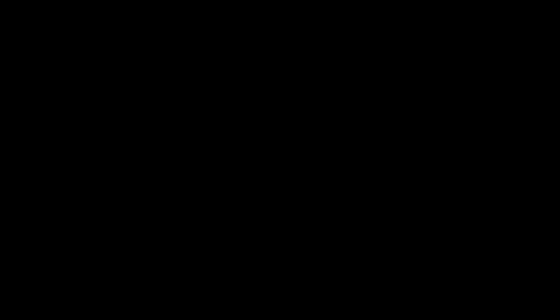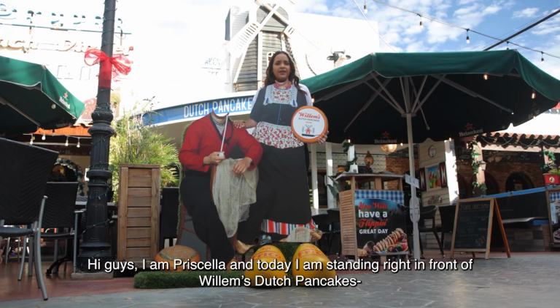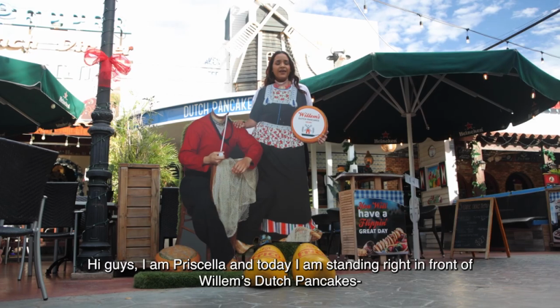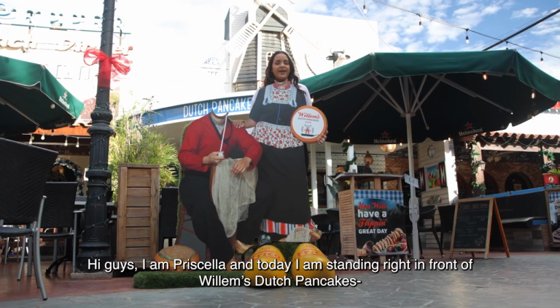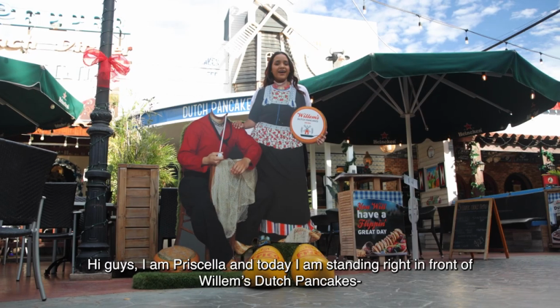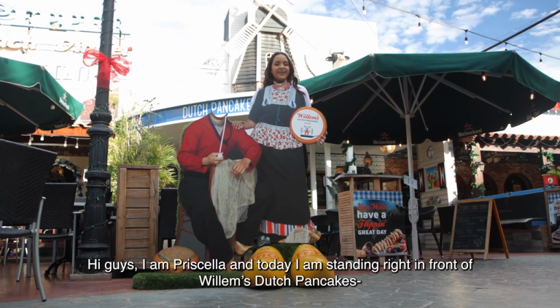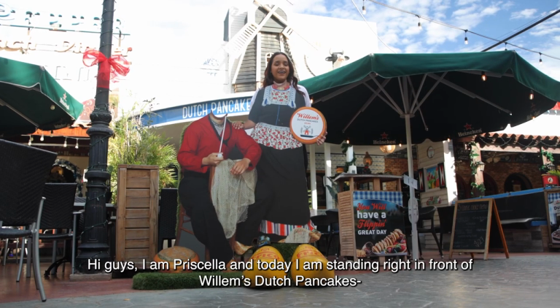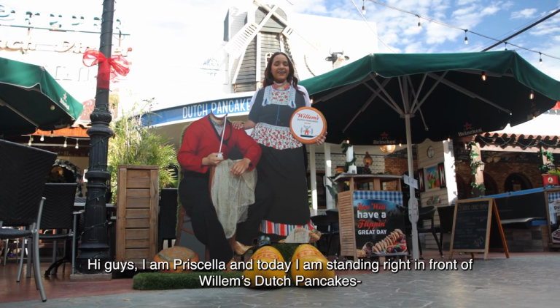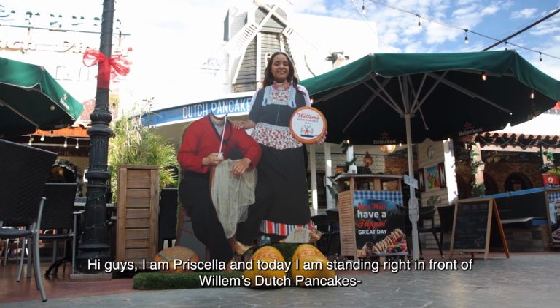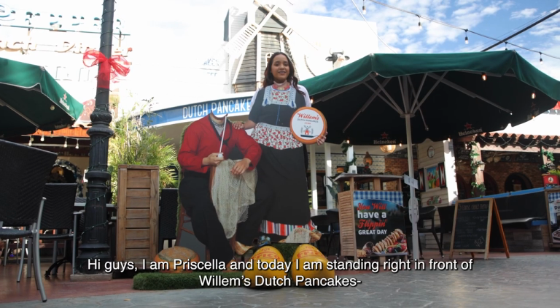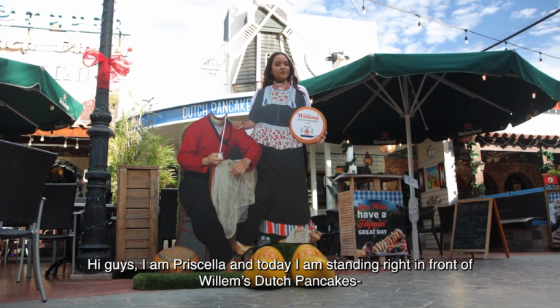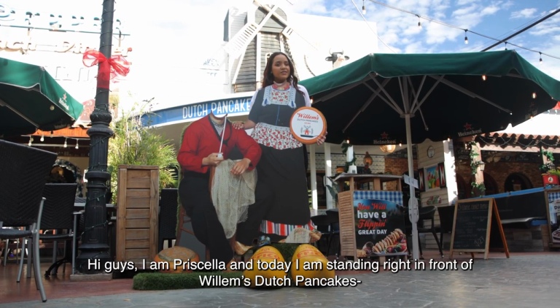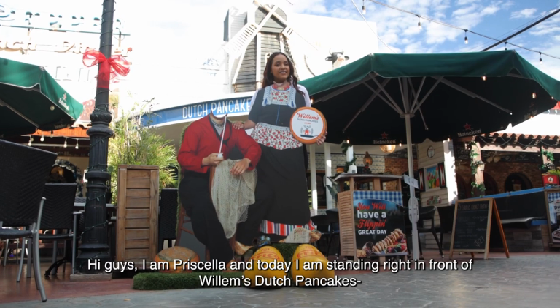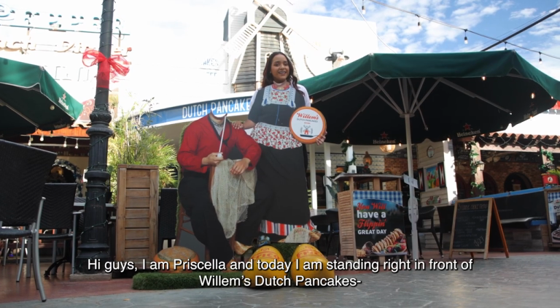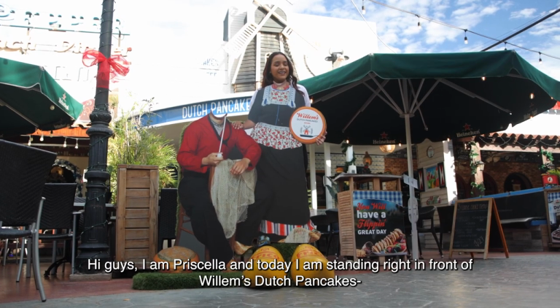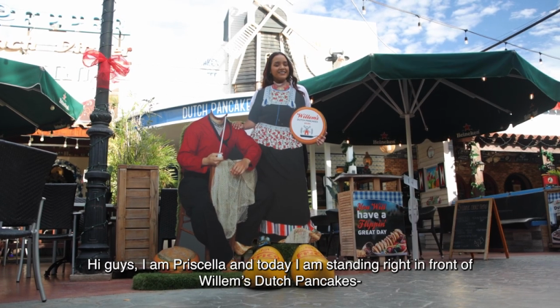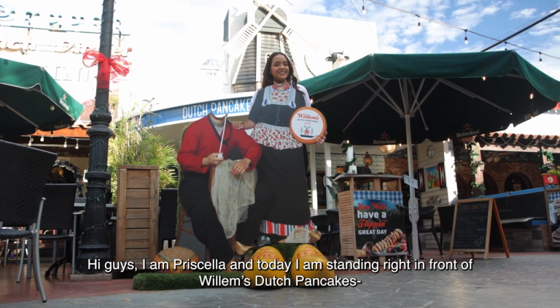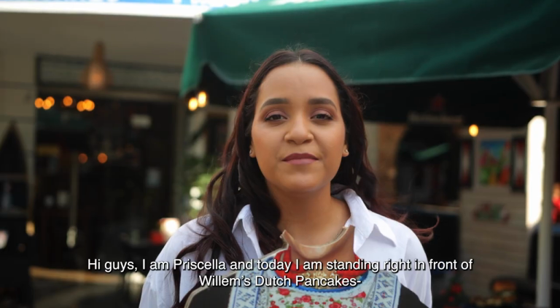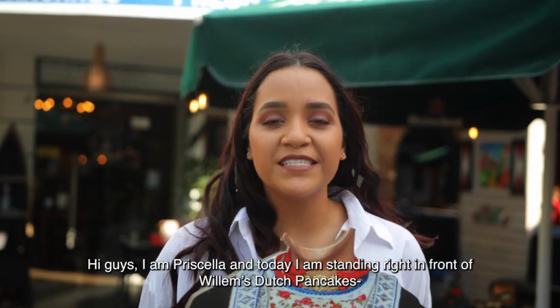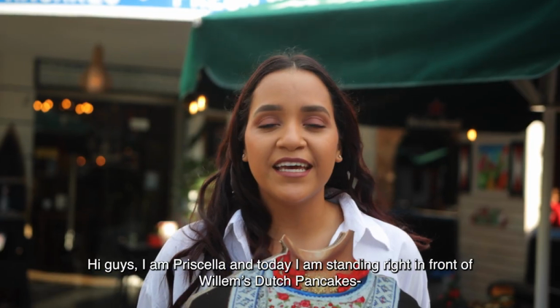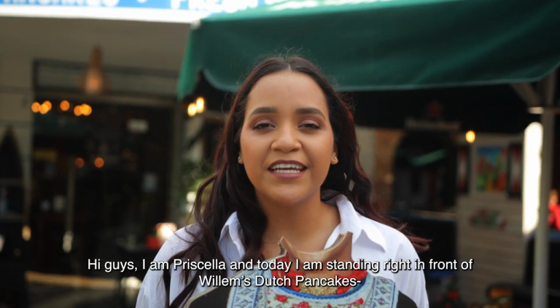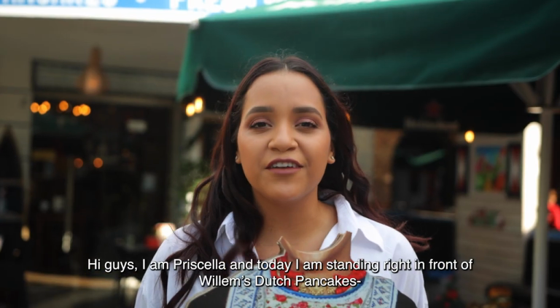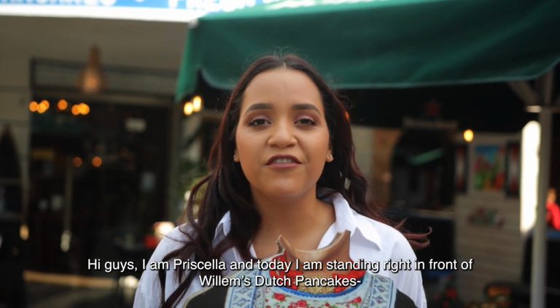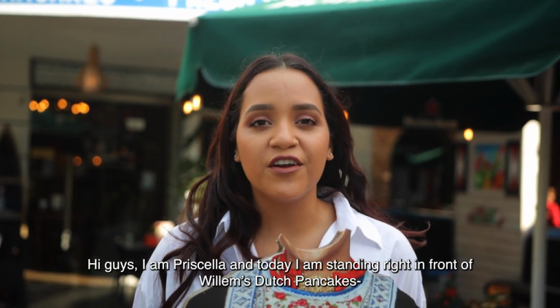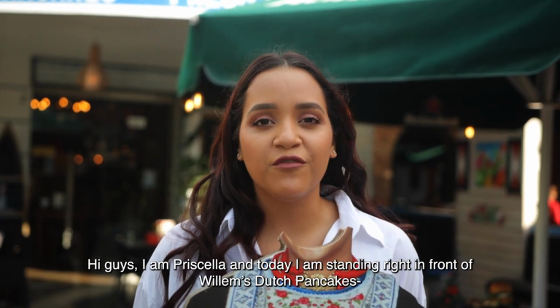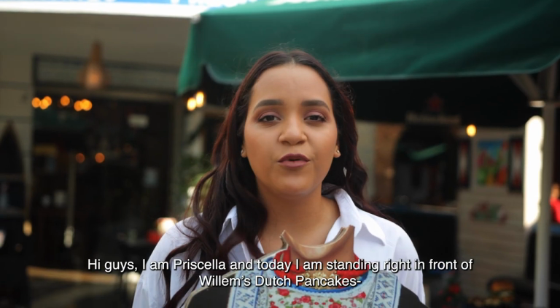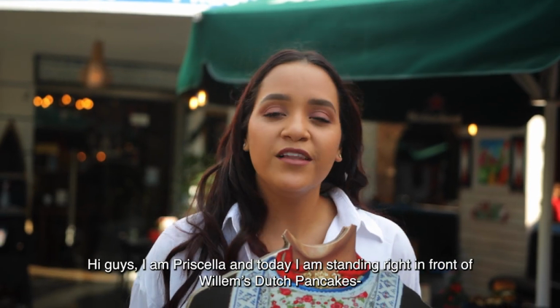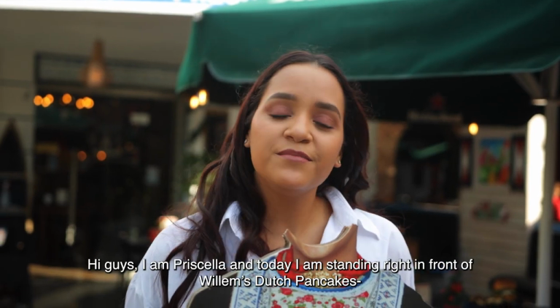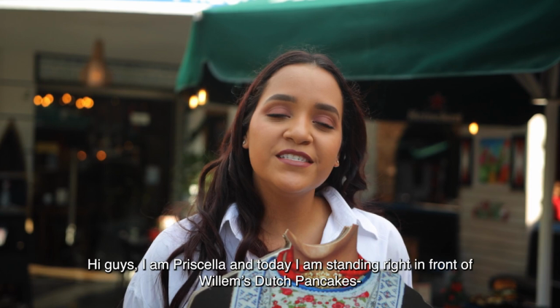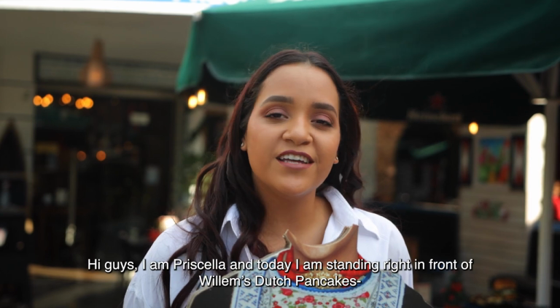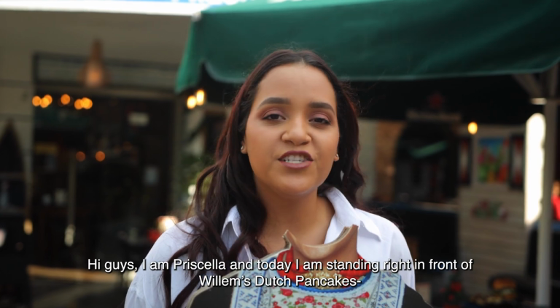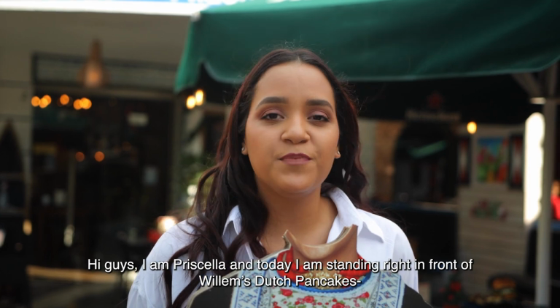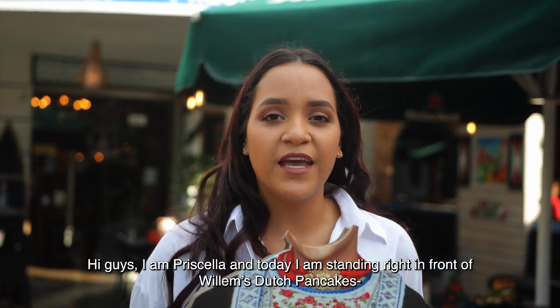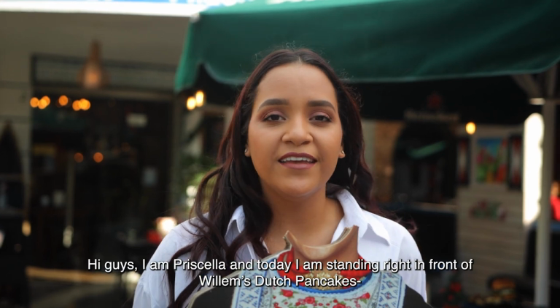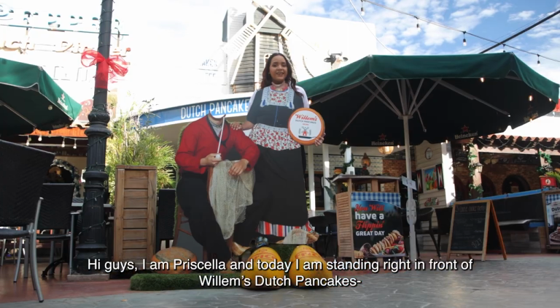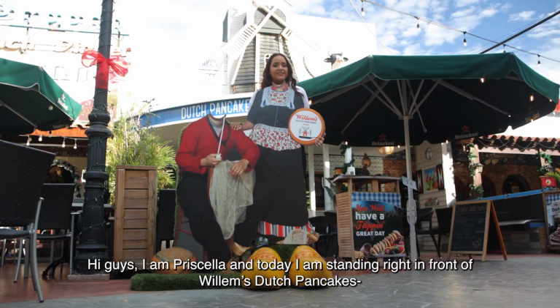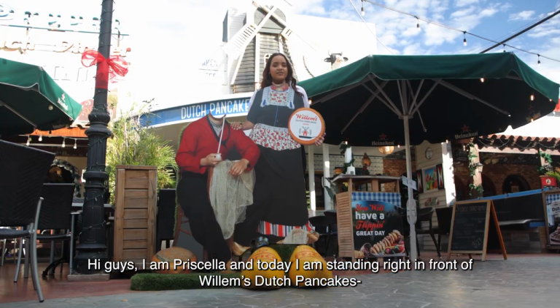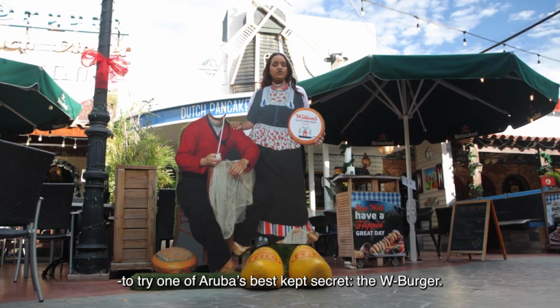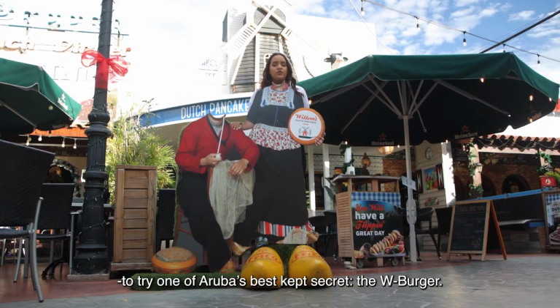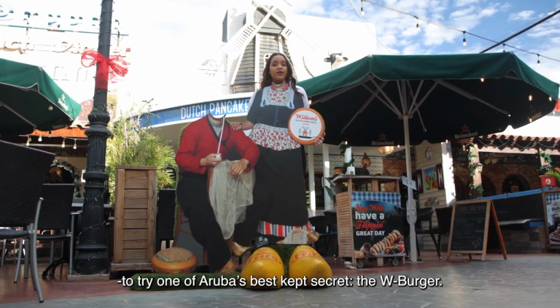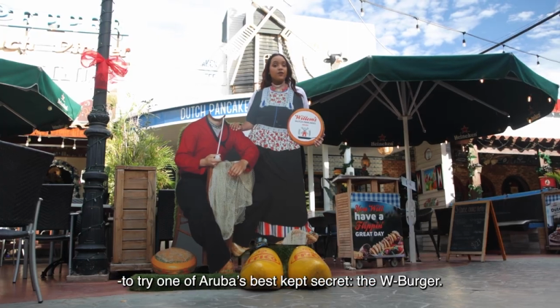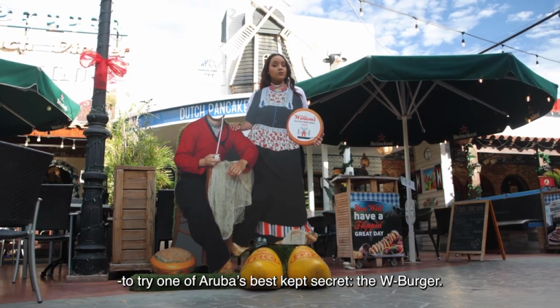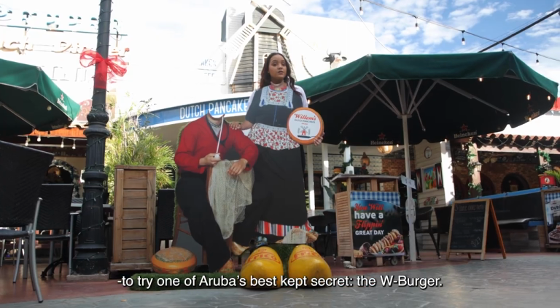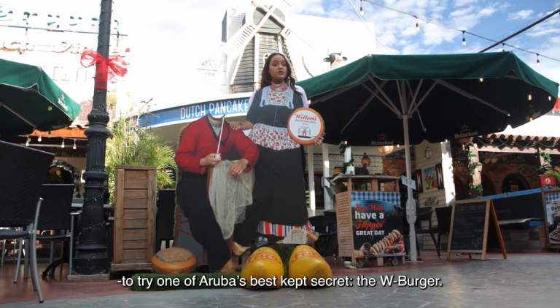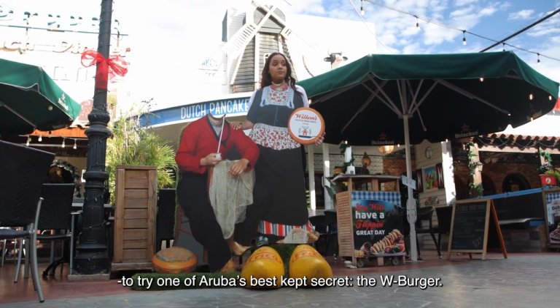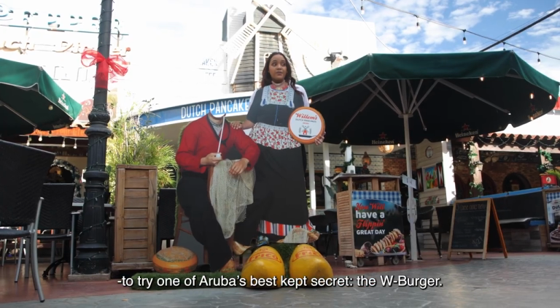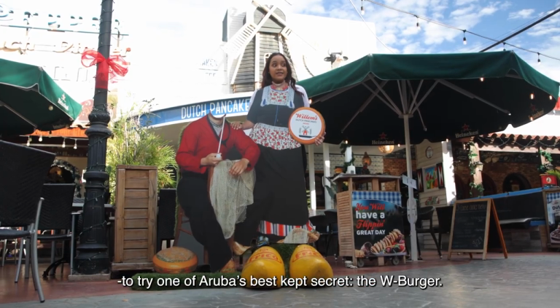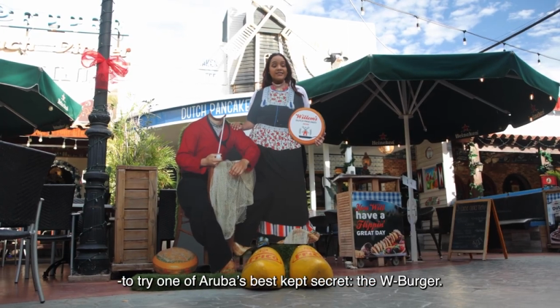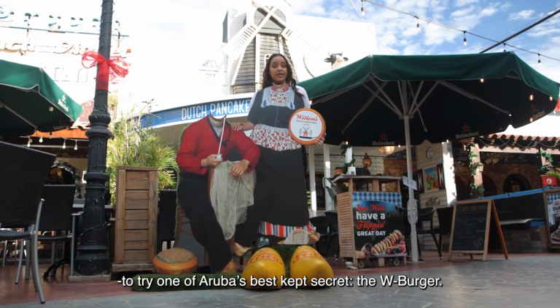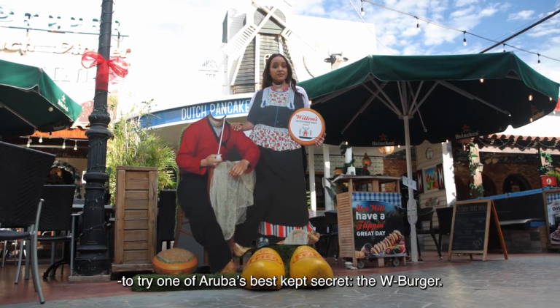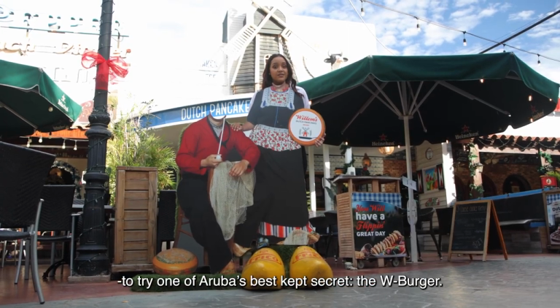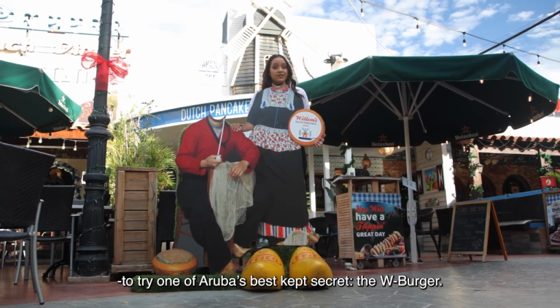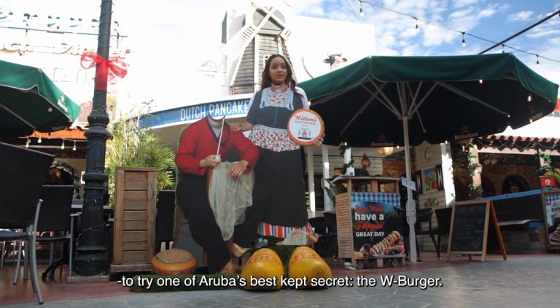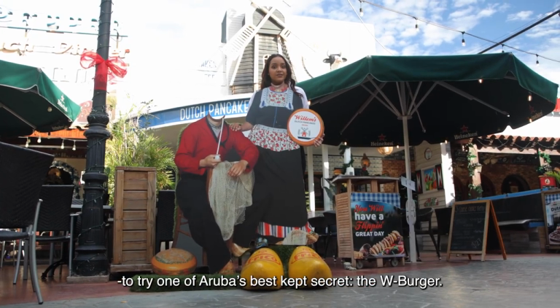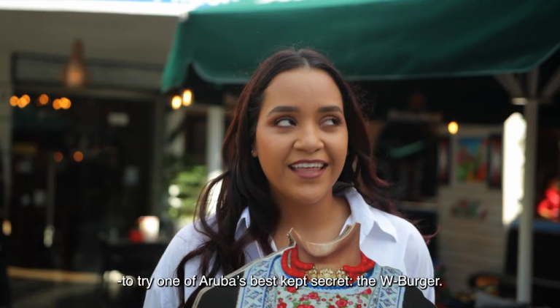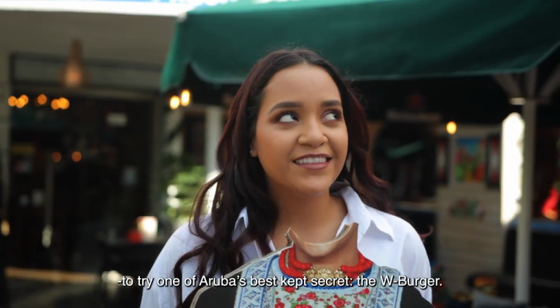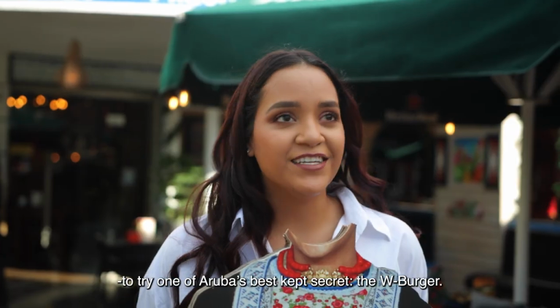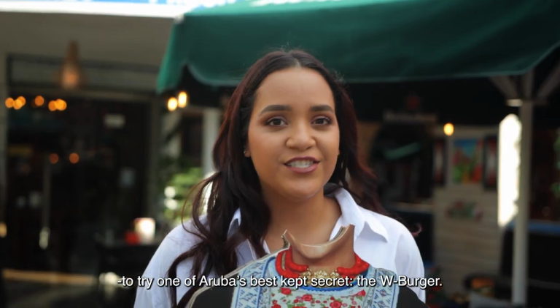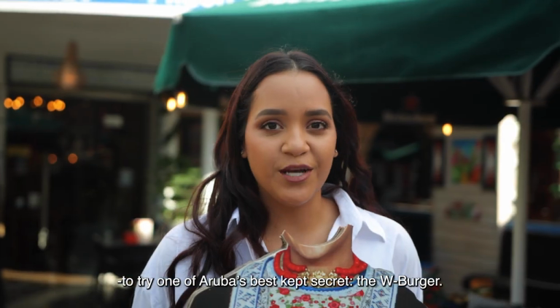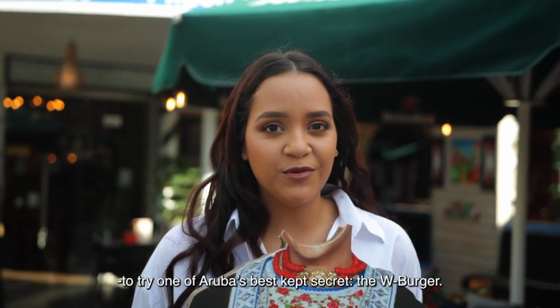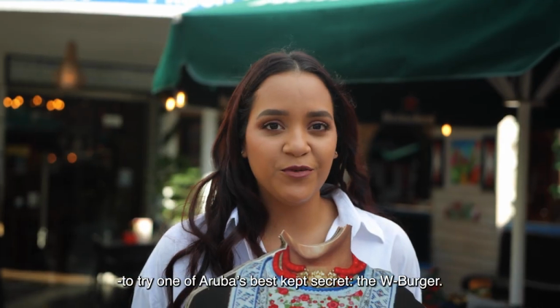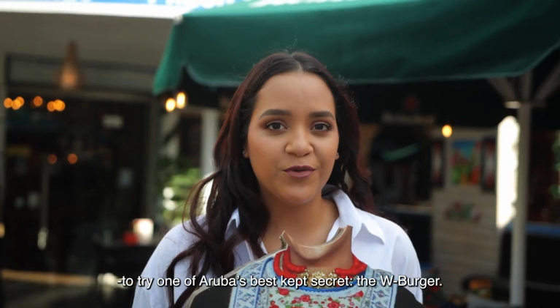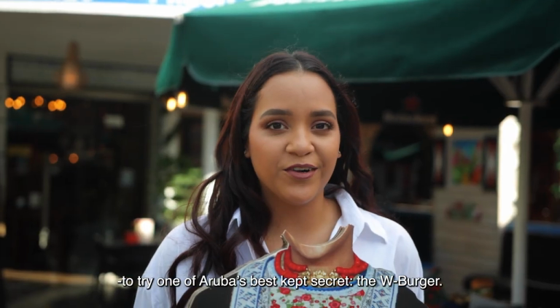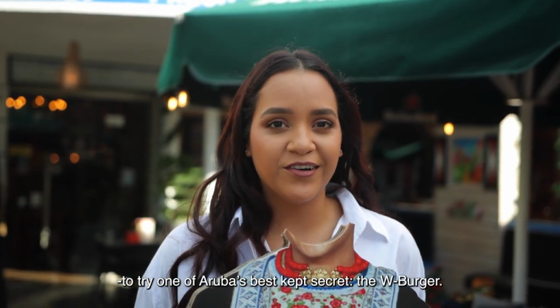Hi guys, I'm Priscilla and today I'm standing in front of Willem's Dutch Pancakes to try Aruba's best-kept secret, the W Burger.